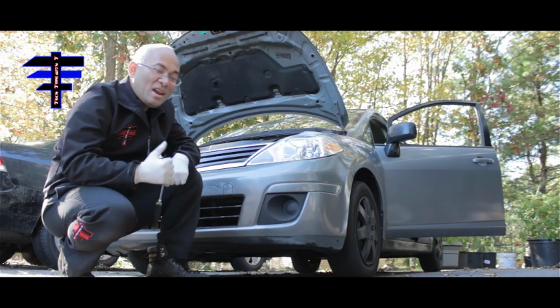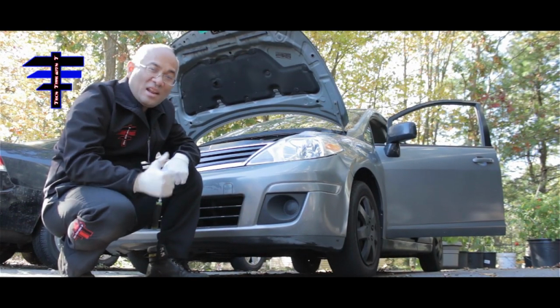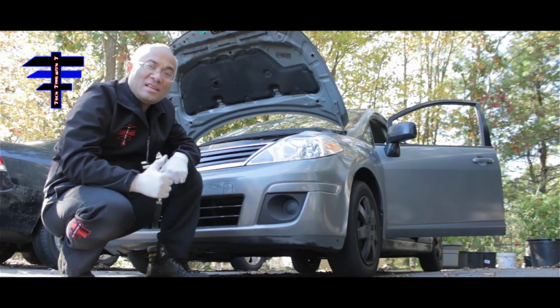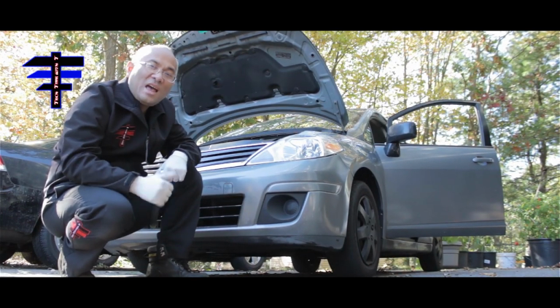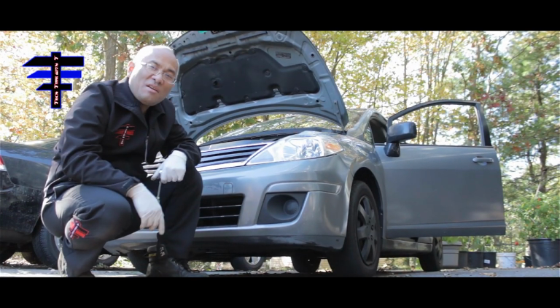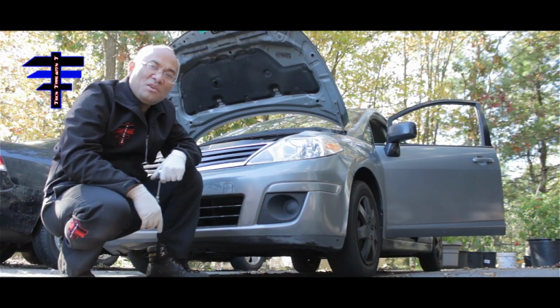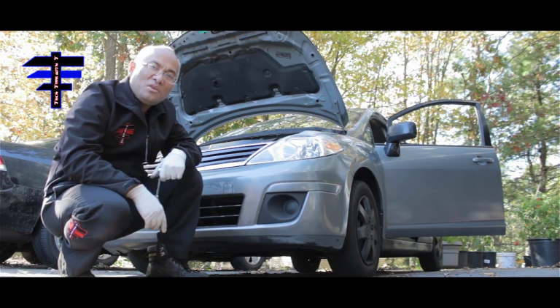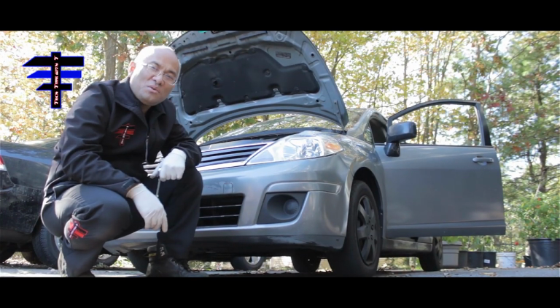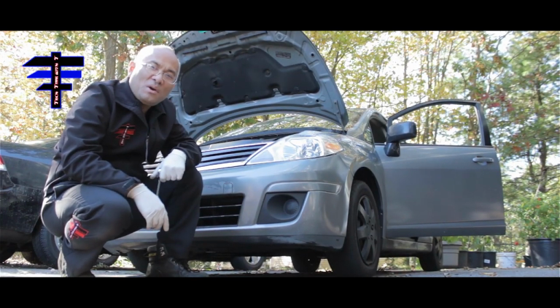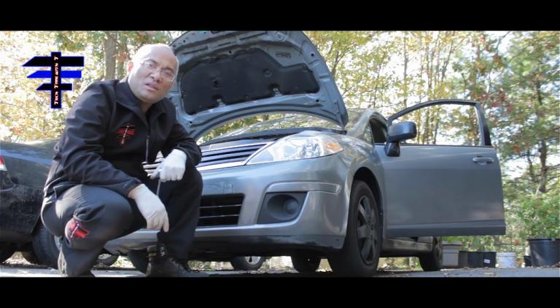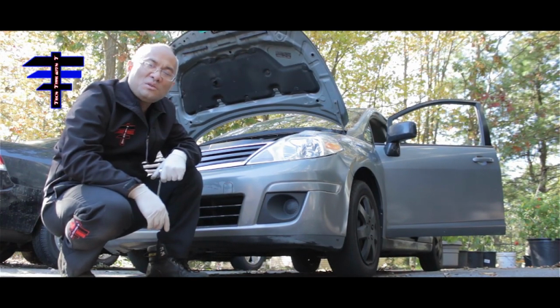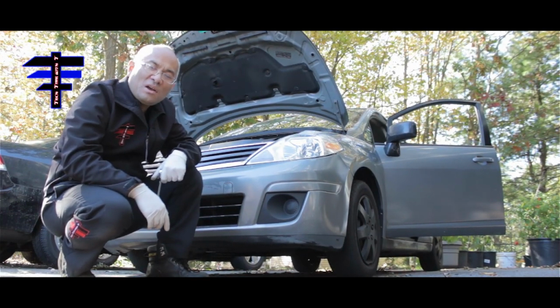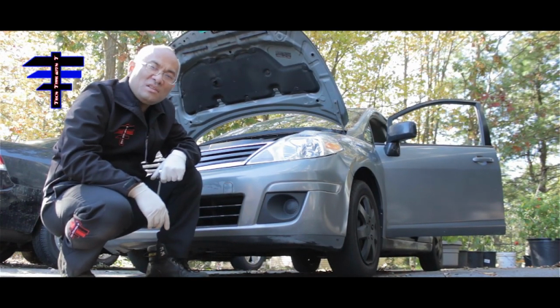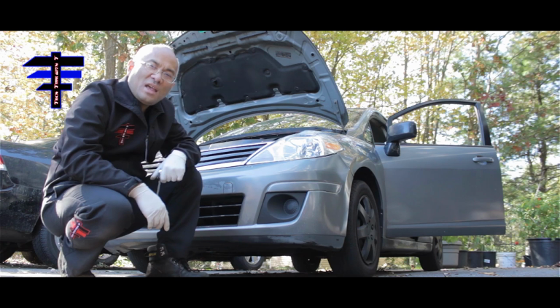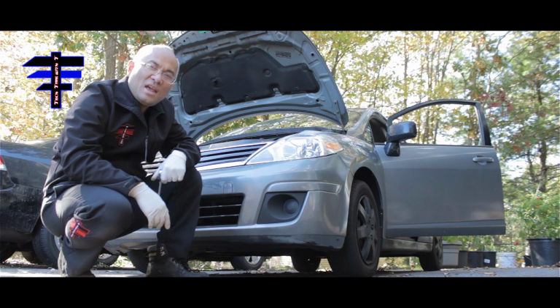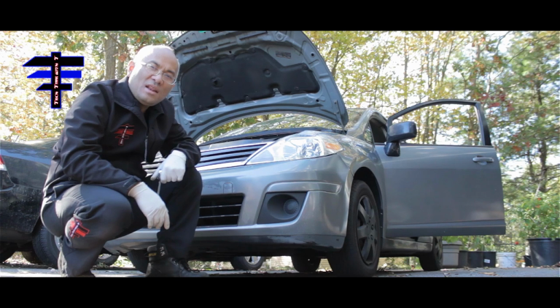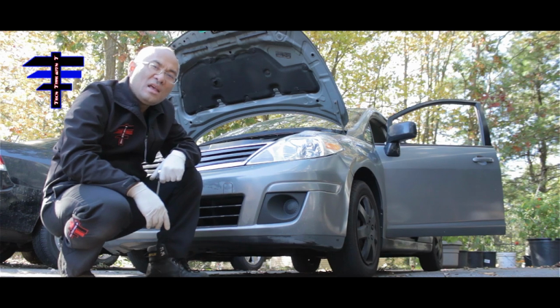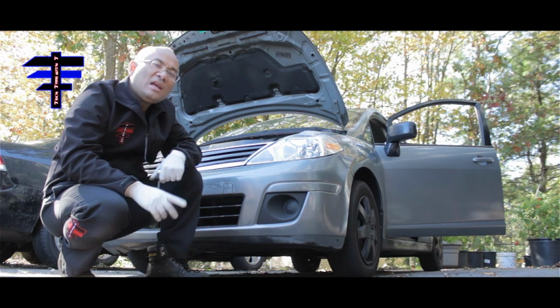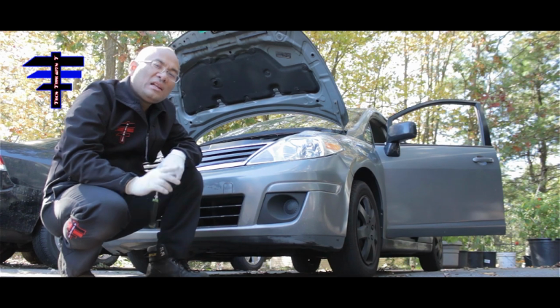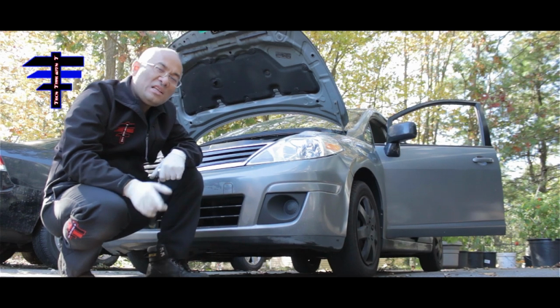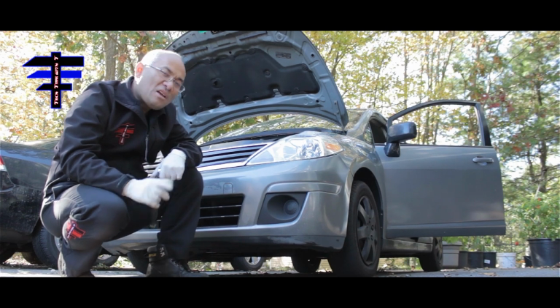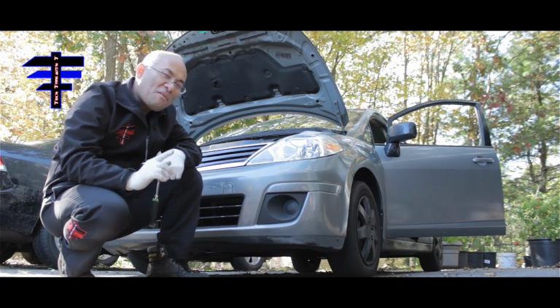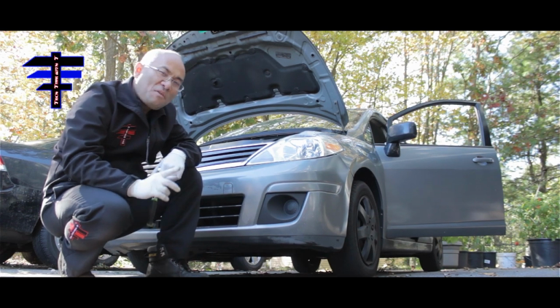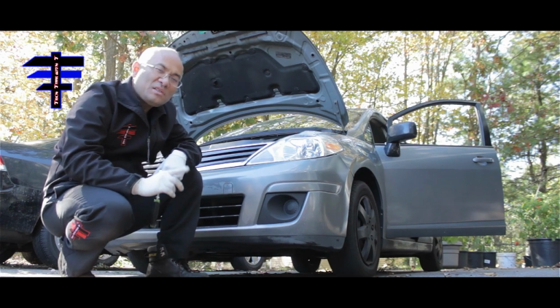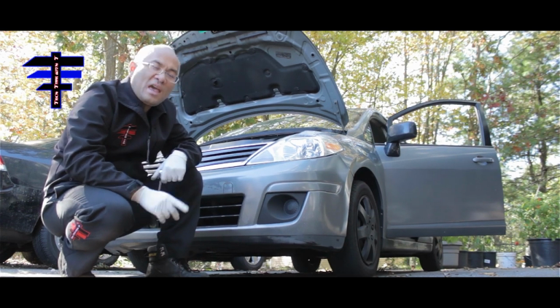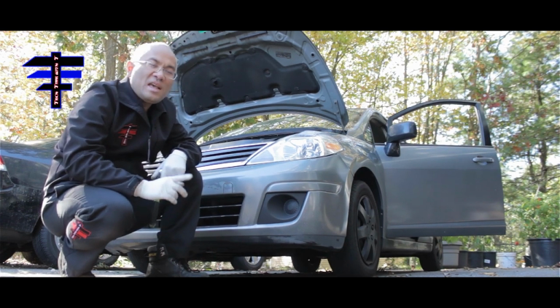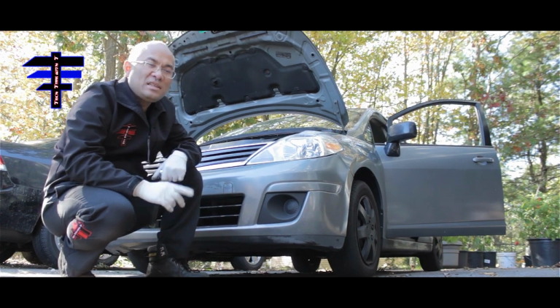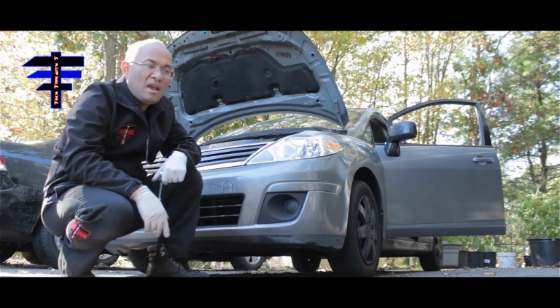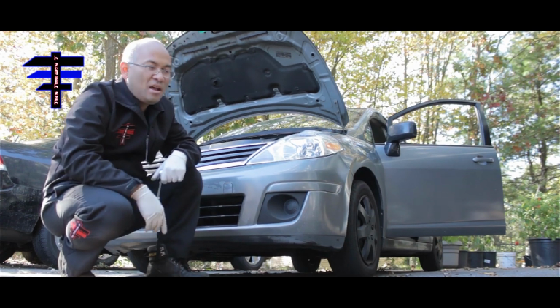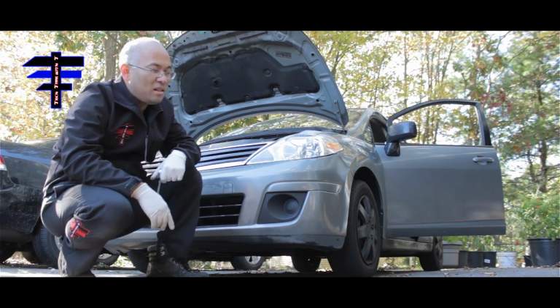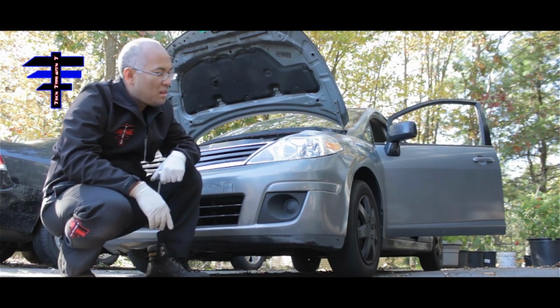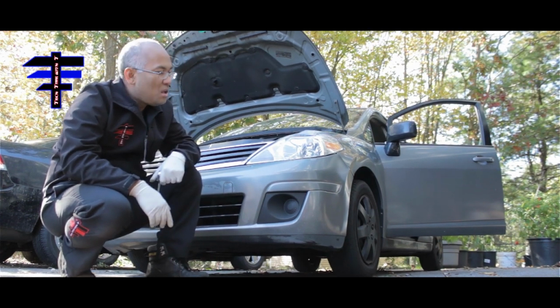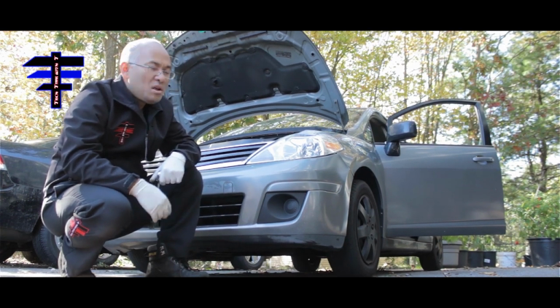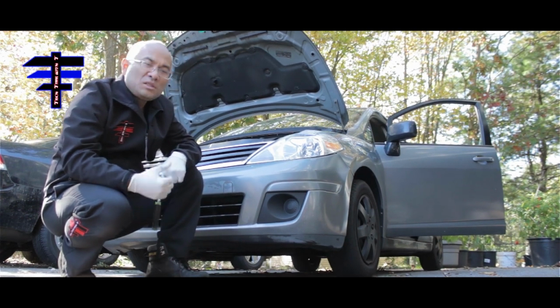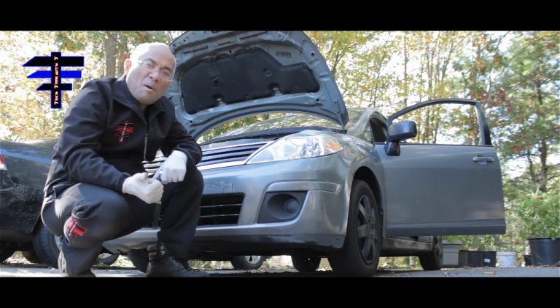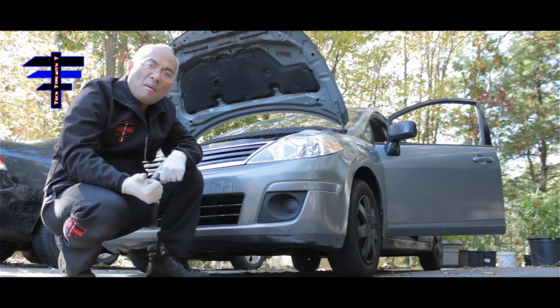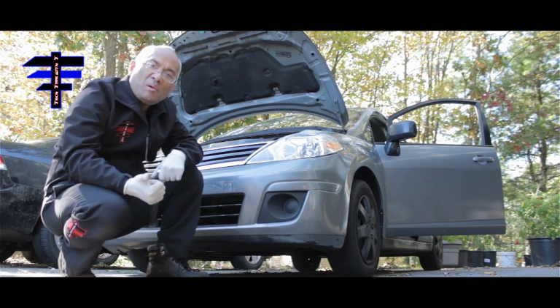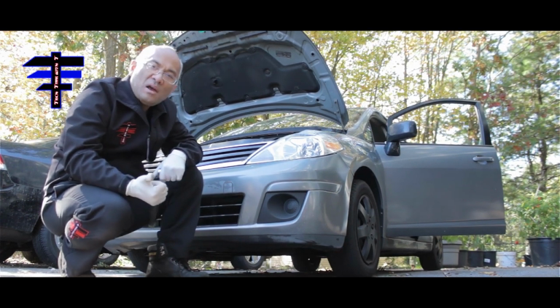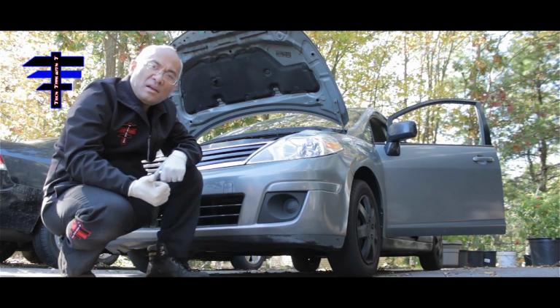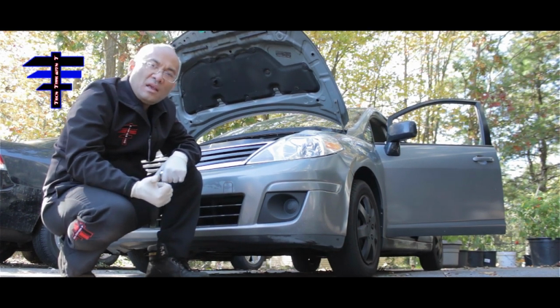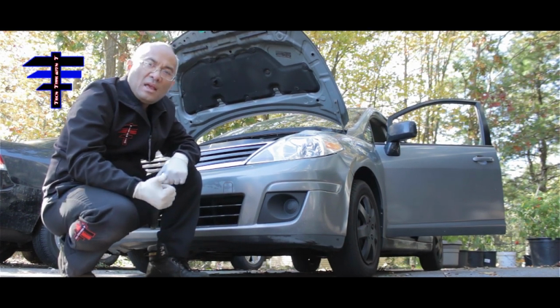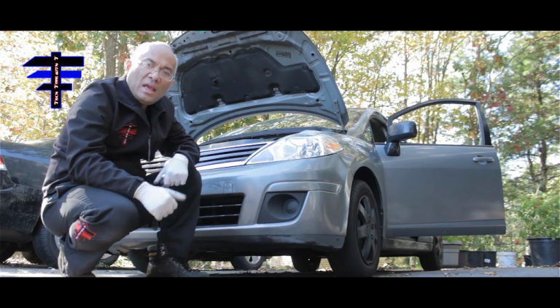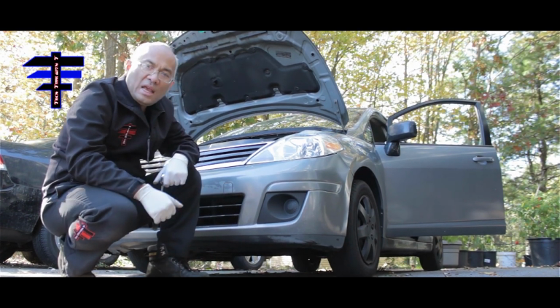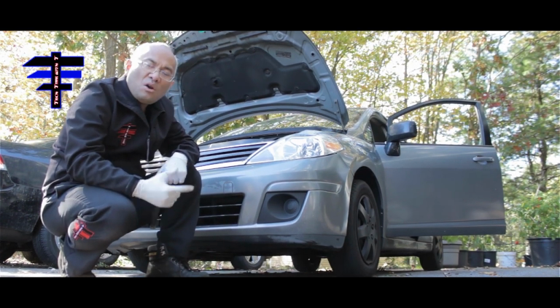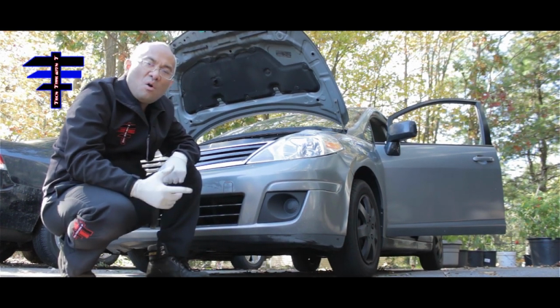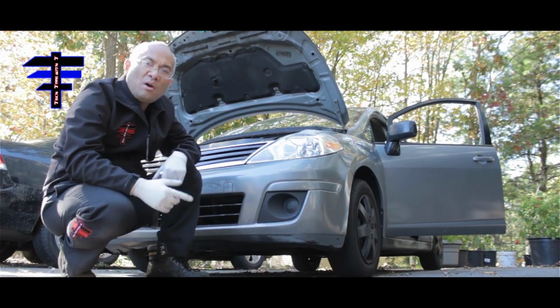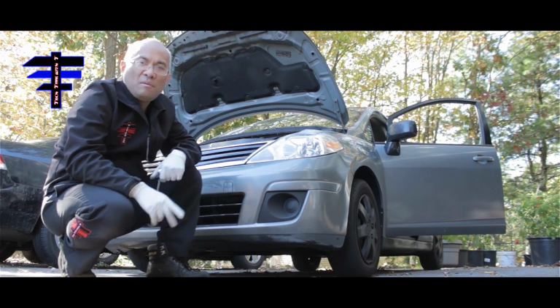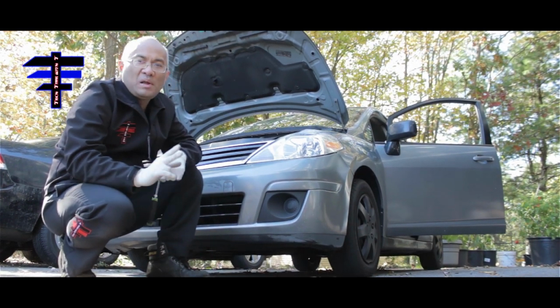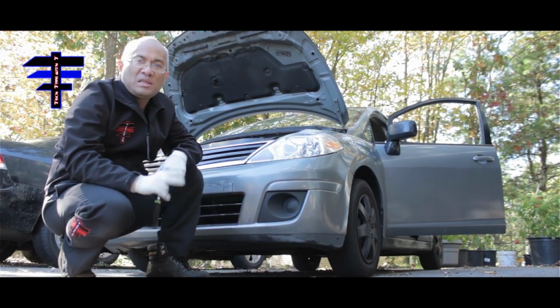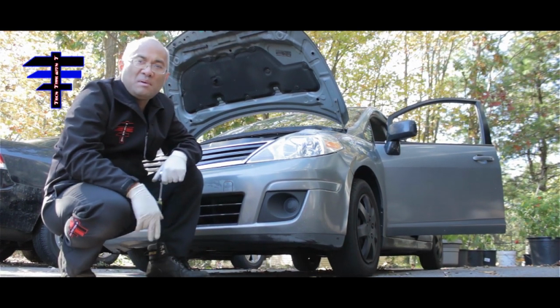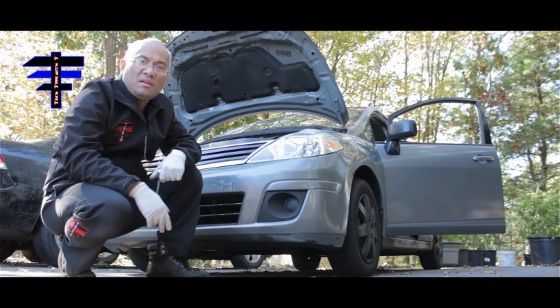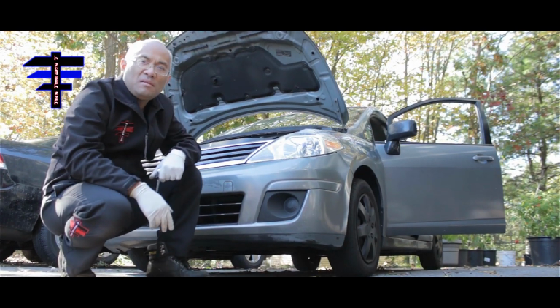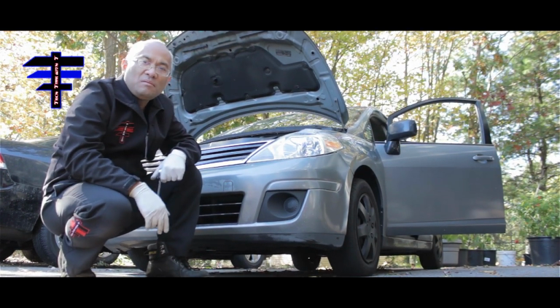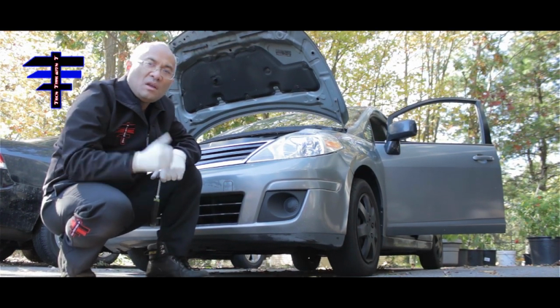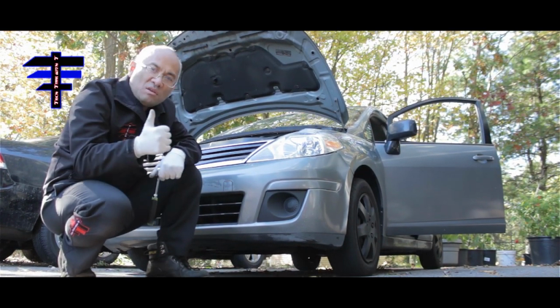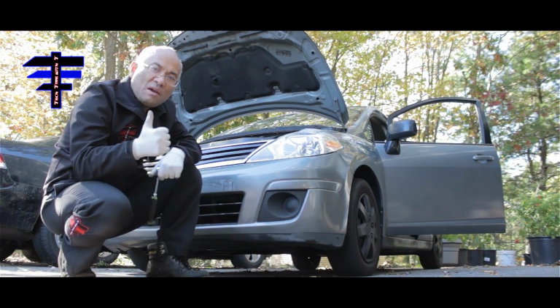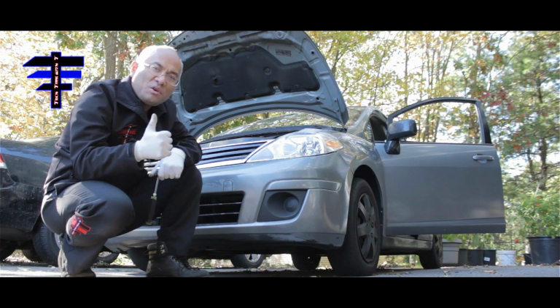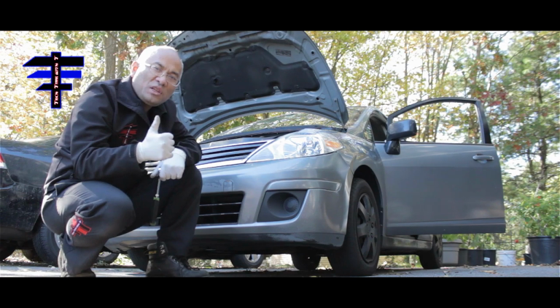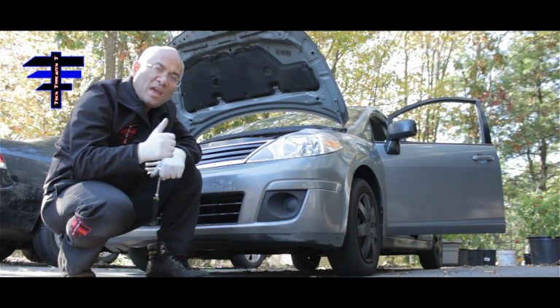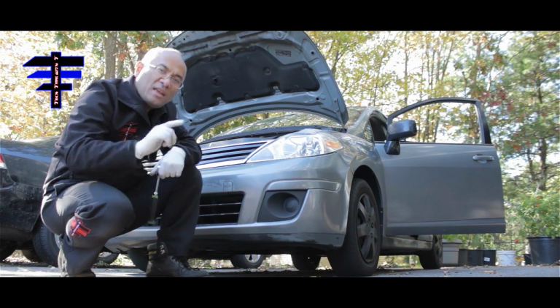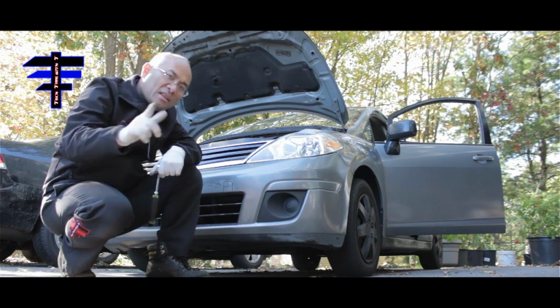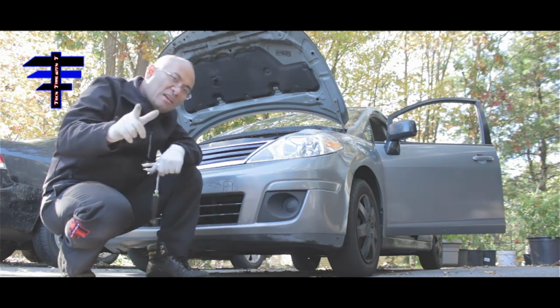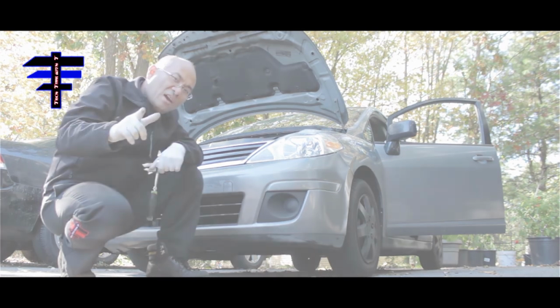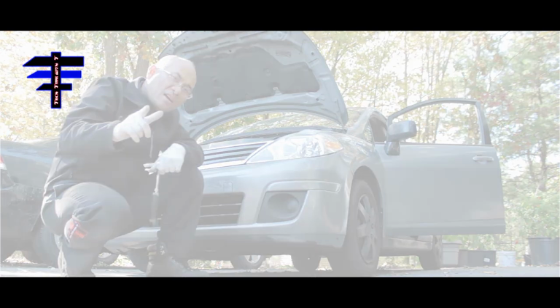Thank you for watching Tech Time with T. That is how you do a 2010 Nissan Versa SL spark plug and coil replacement. Have a good day. Take care.